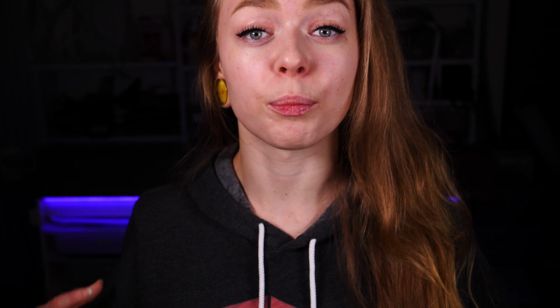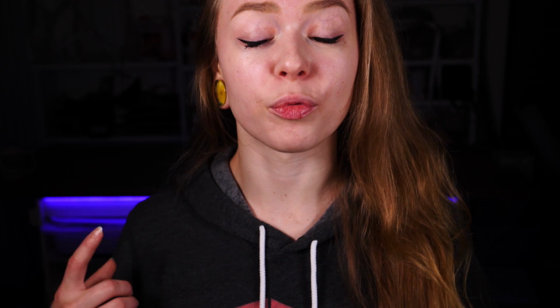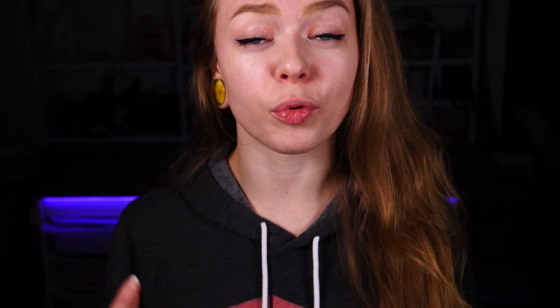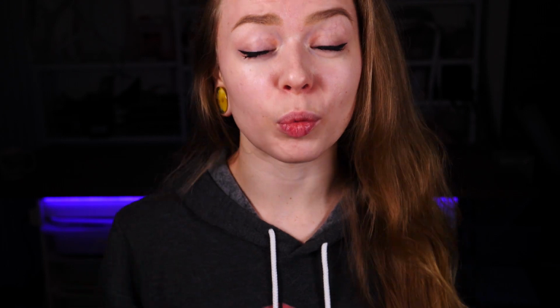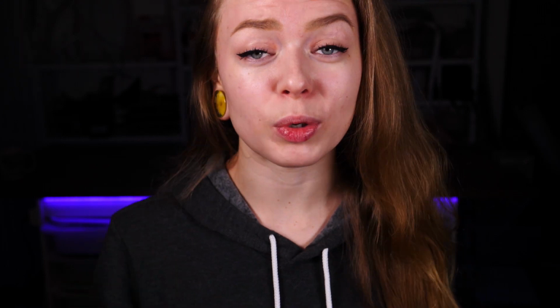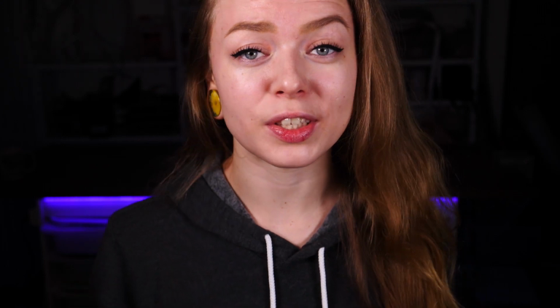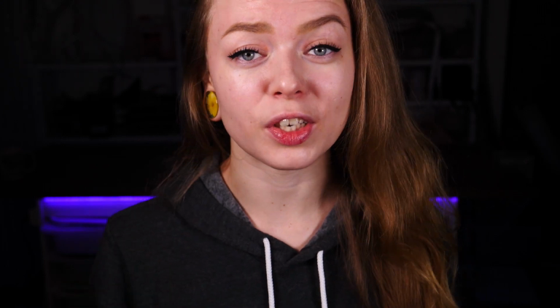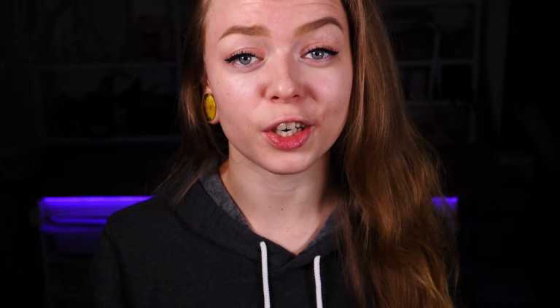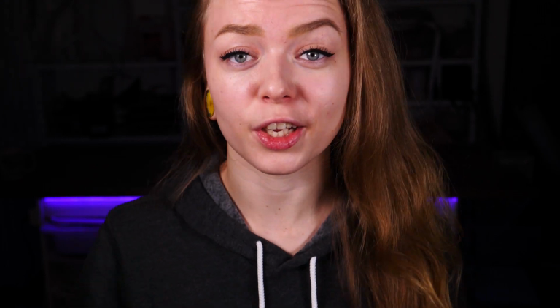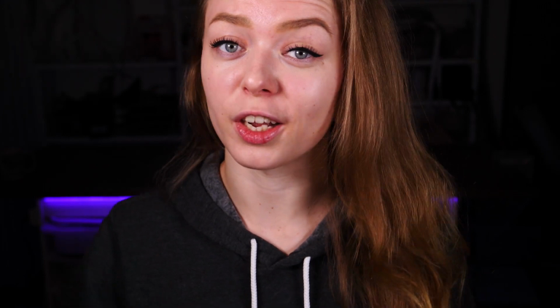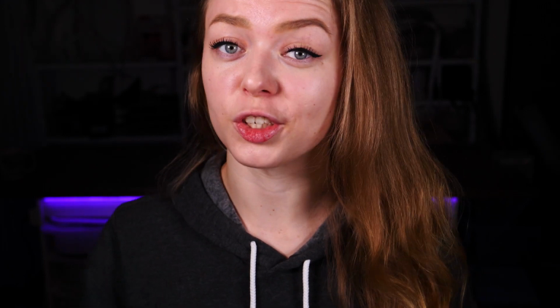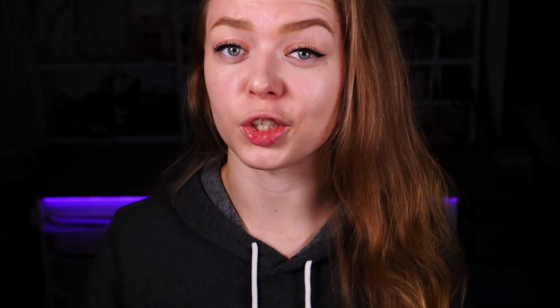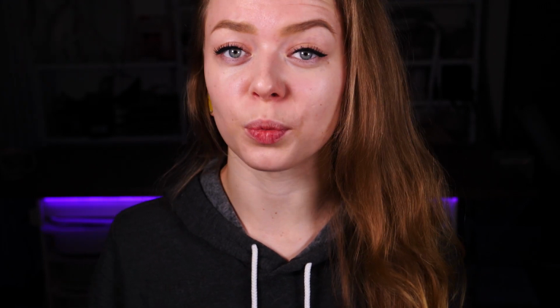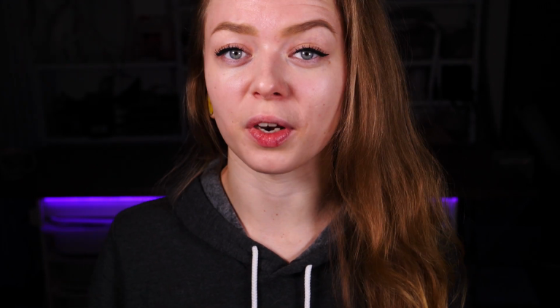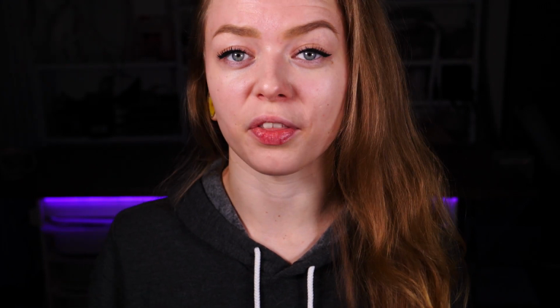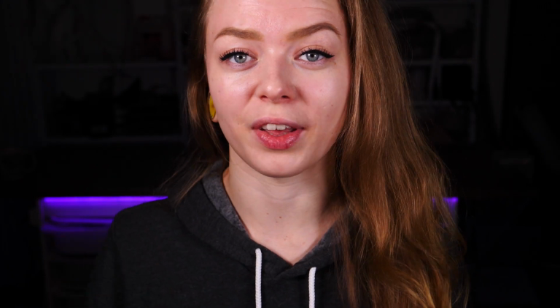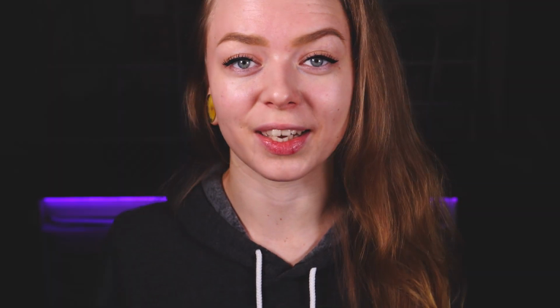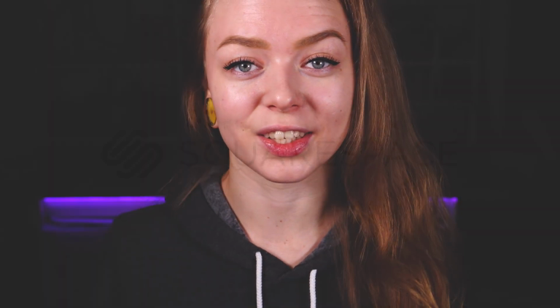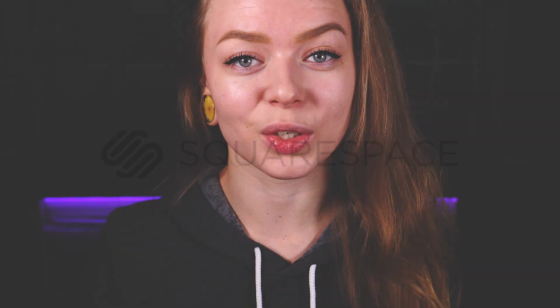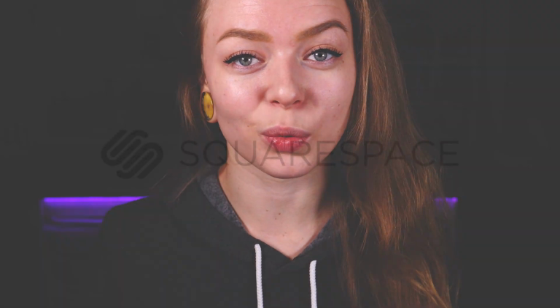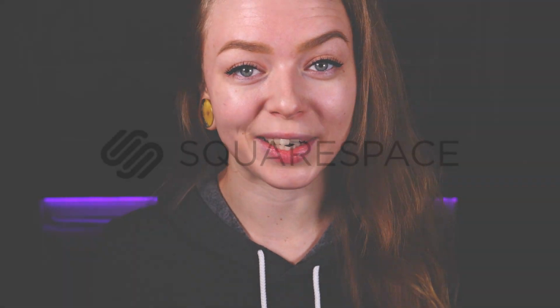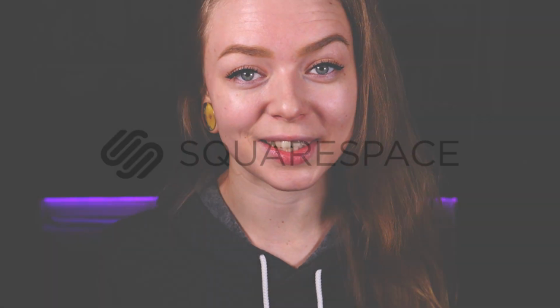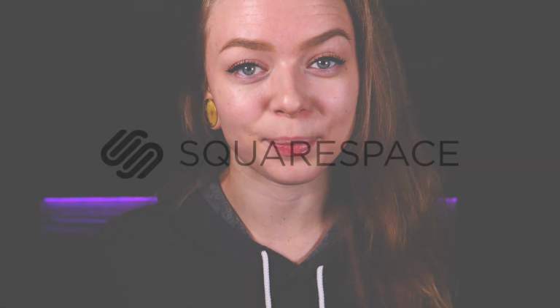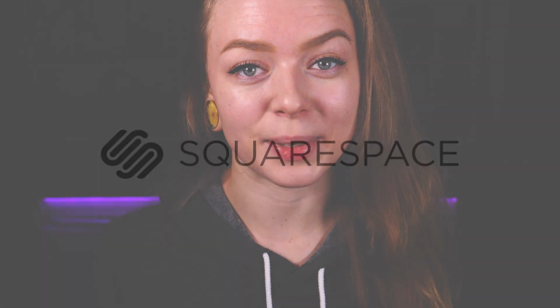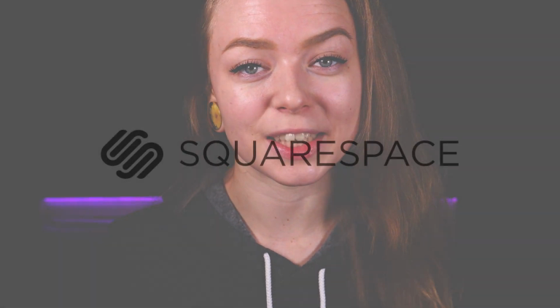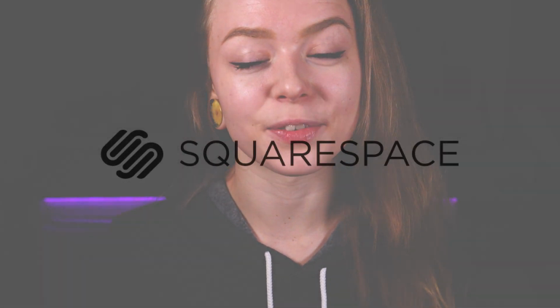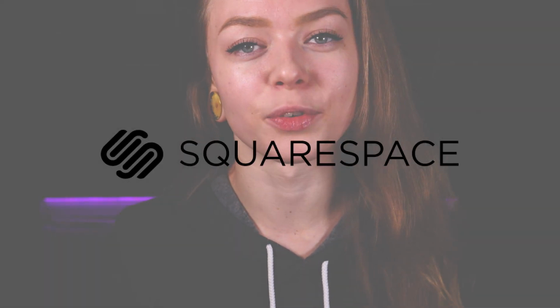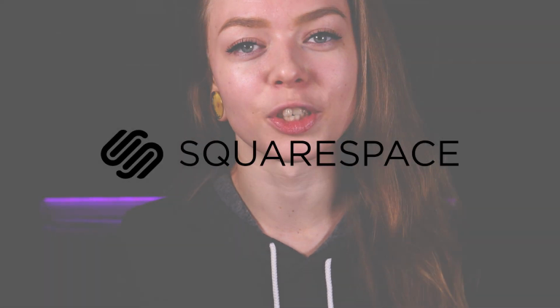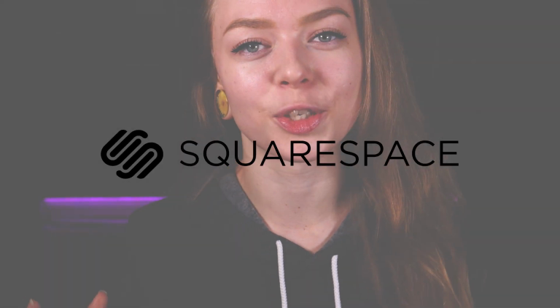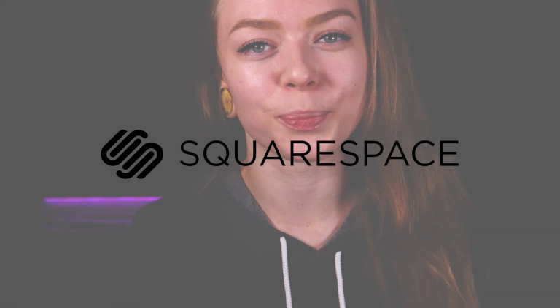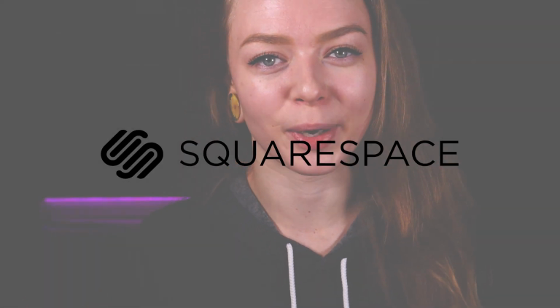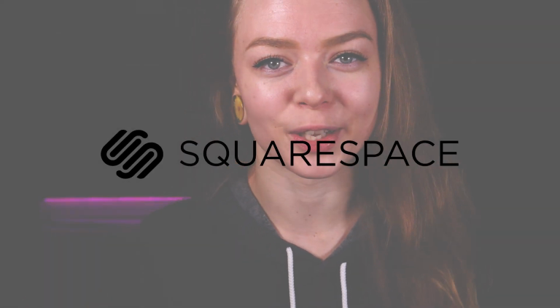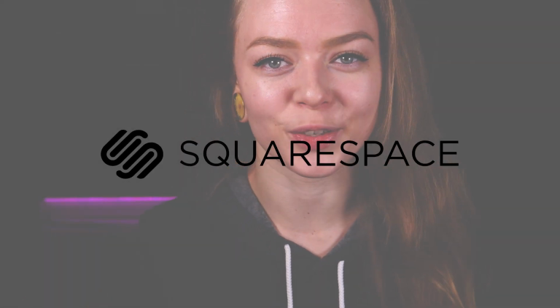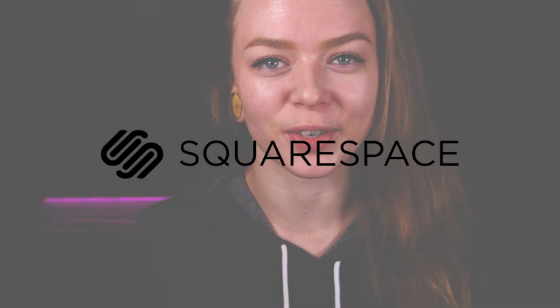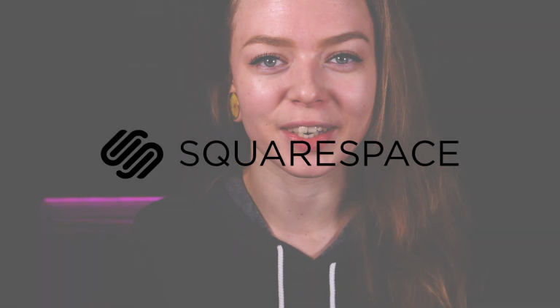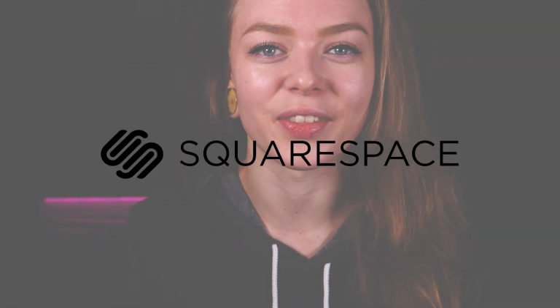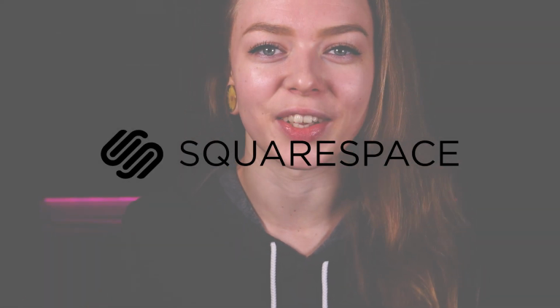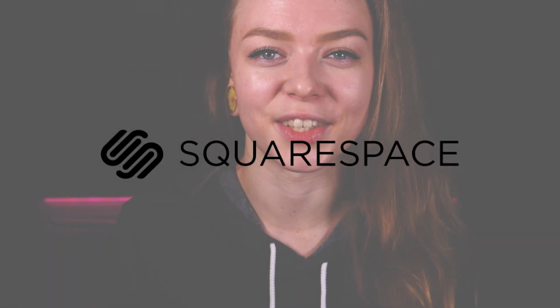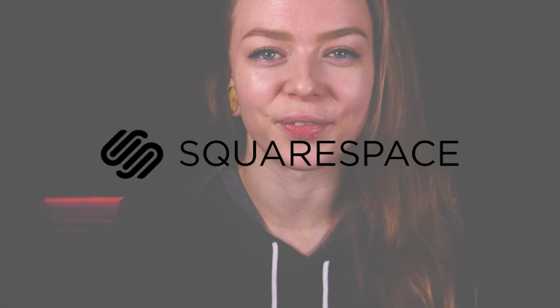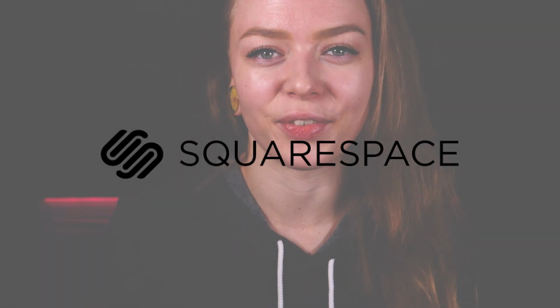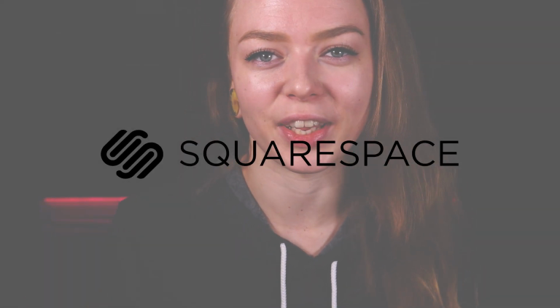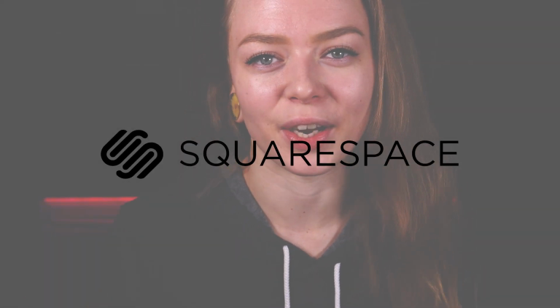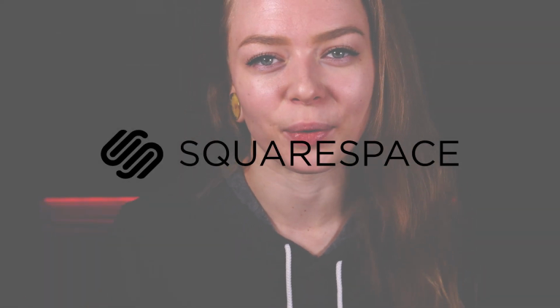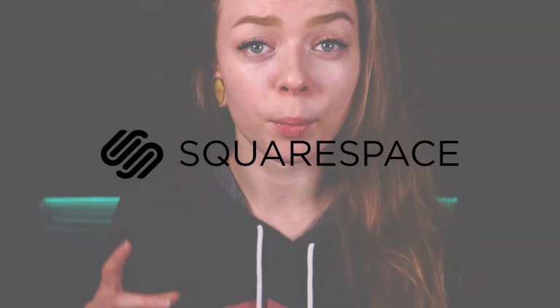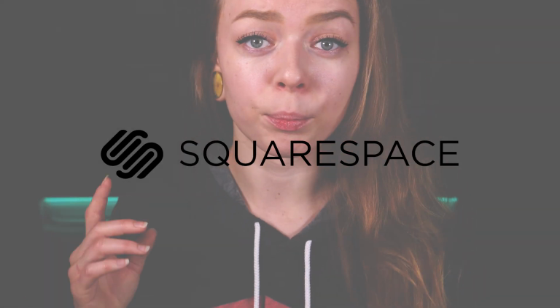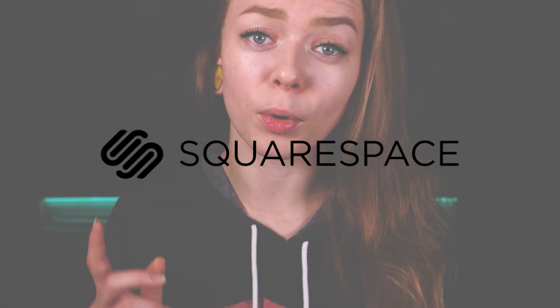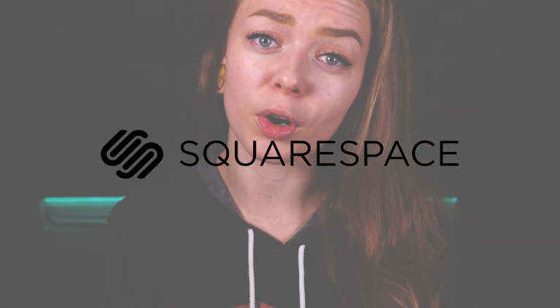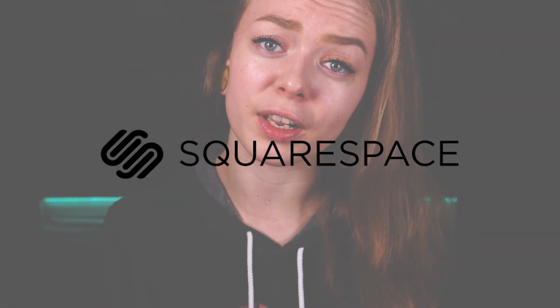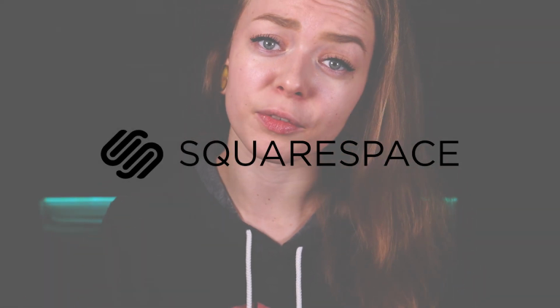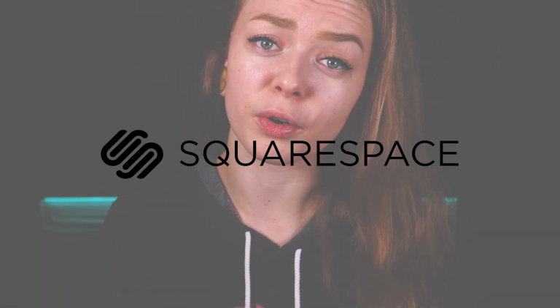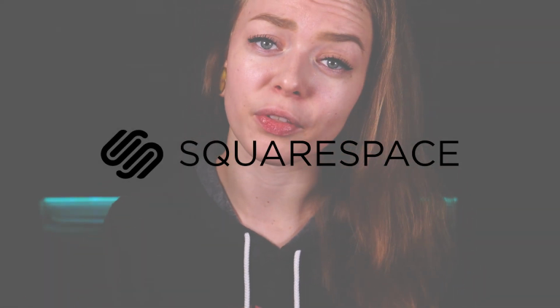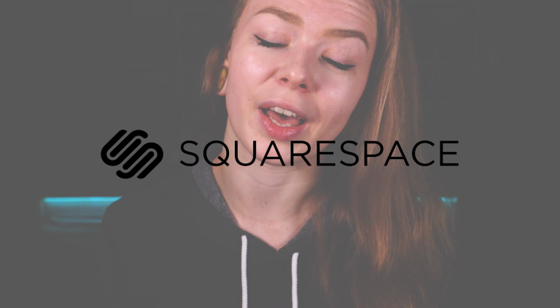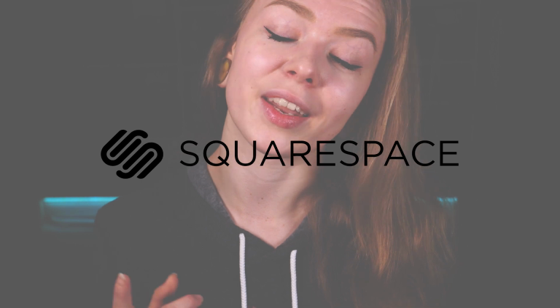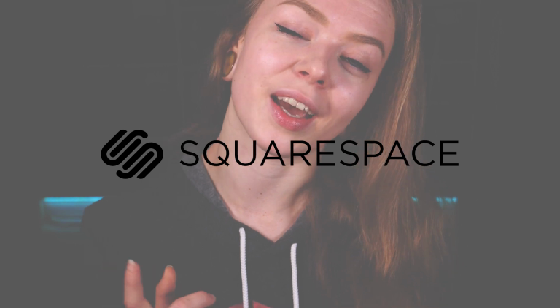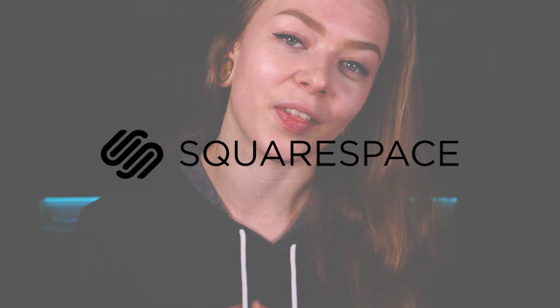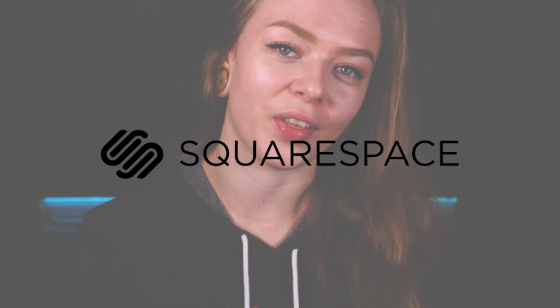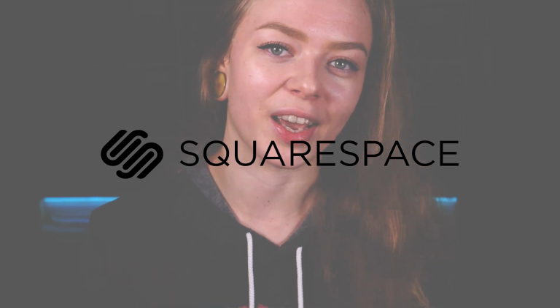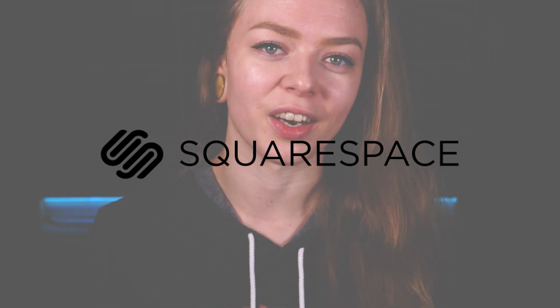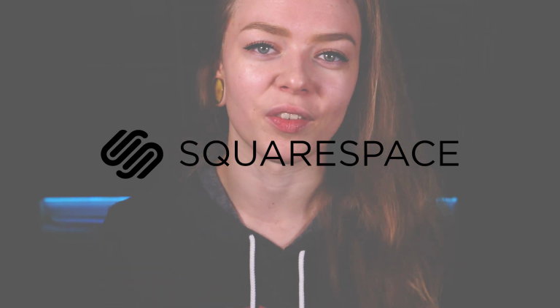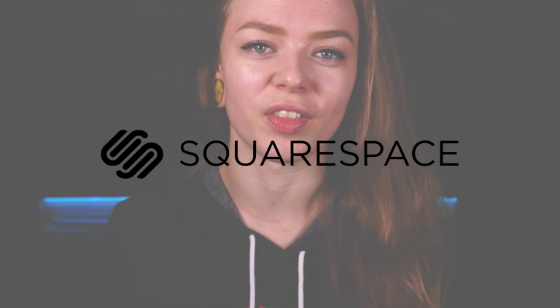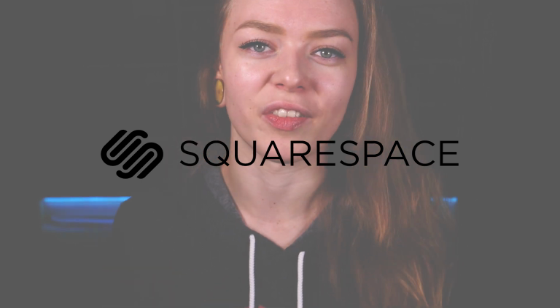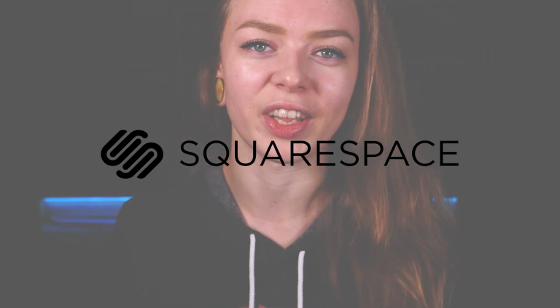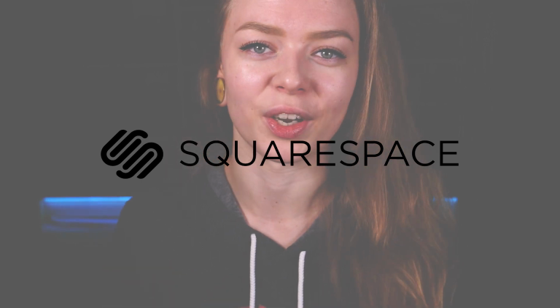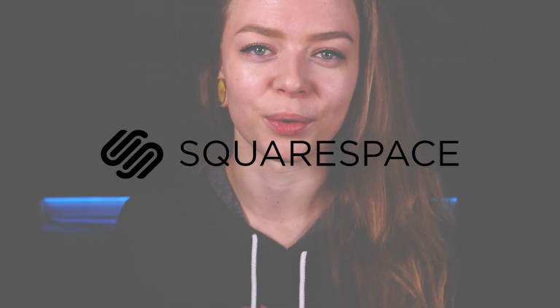But before we start, I just want to thank Squarespace for sponsoring this video. More info on that at the end of the video.